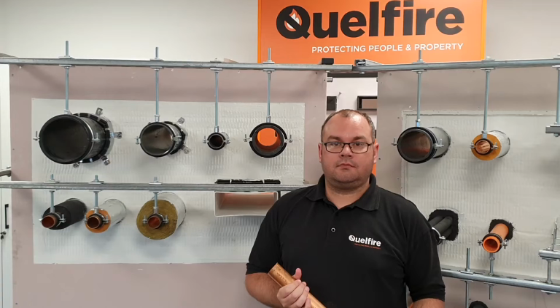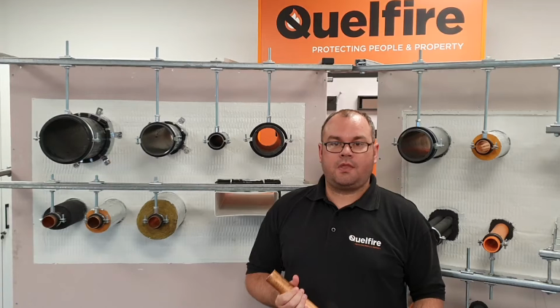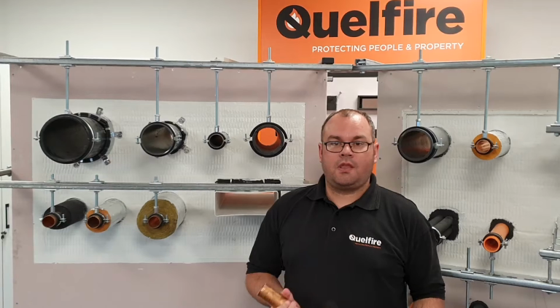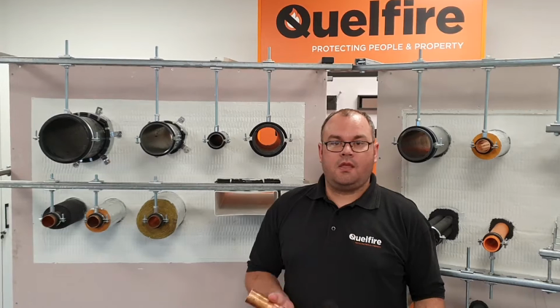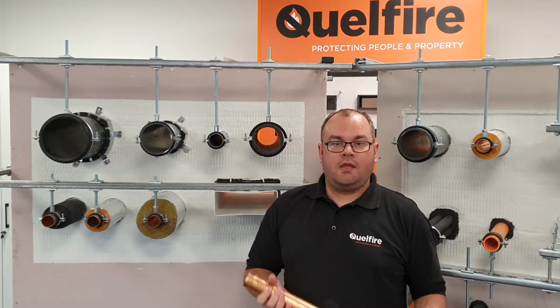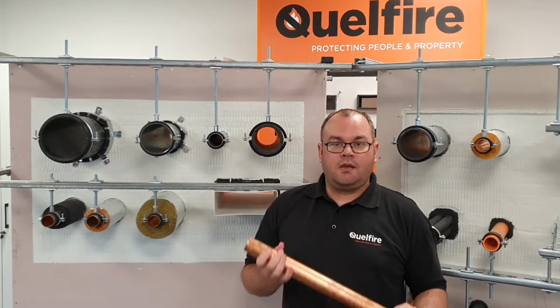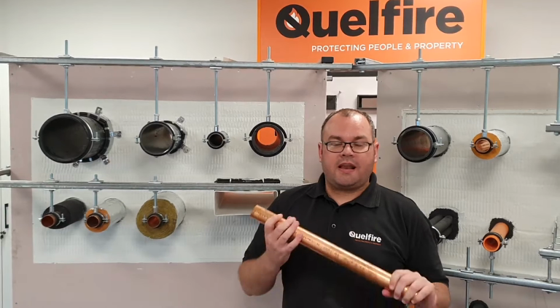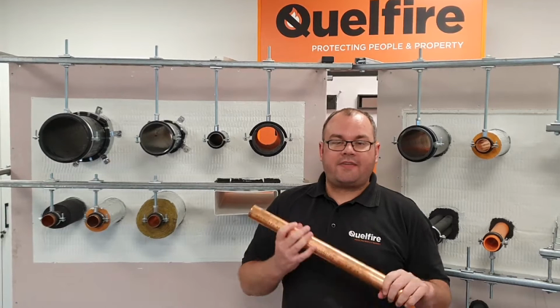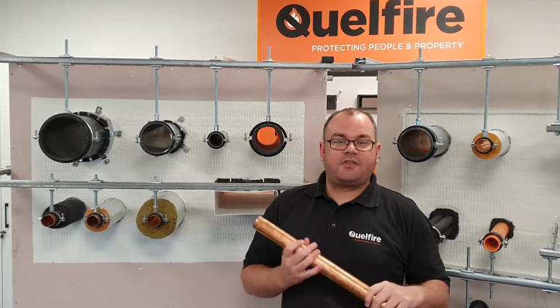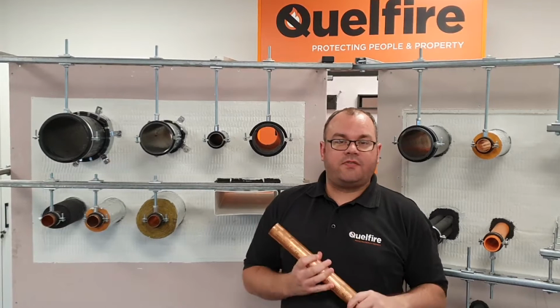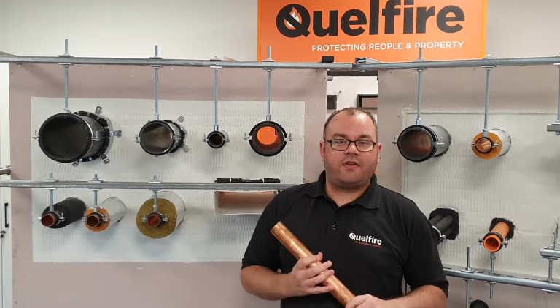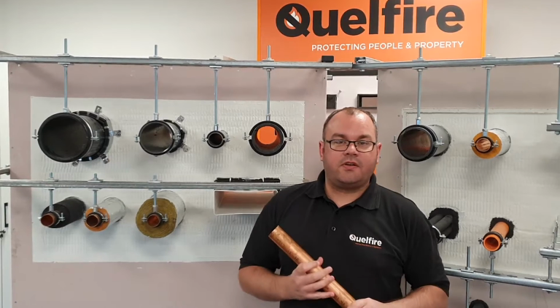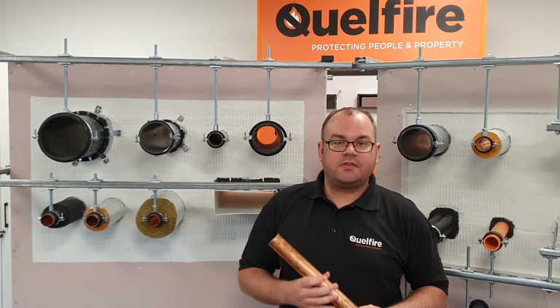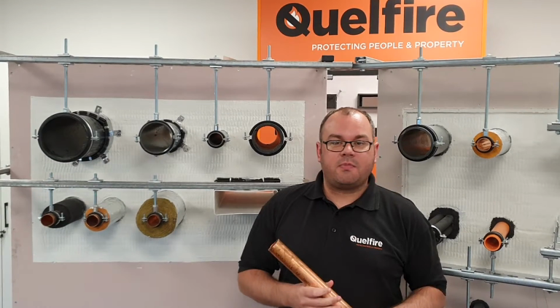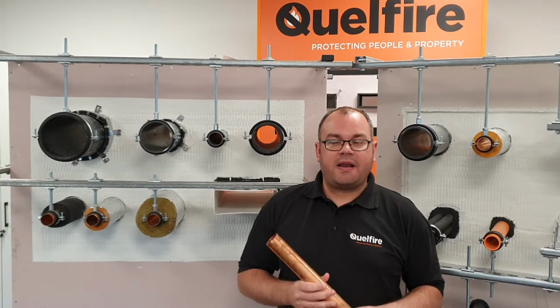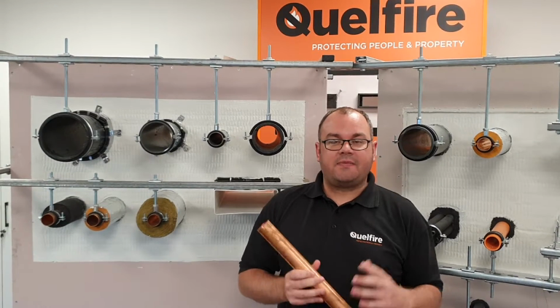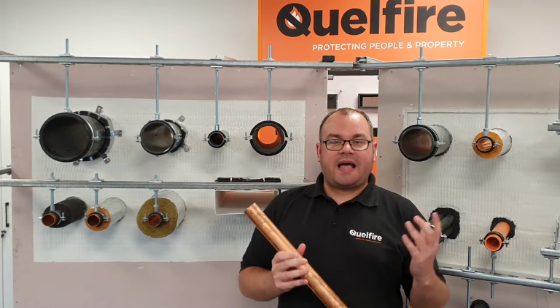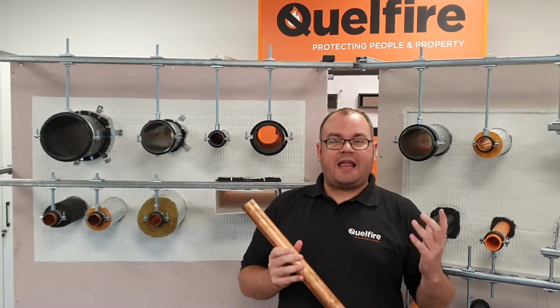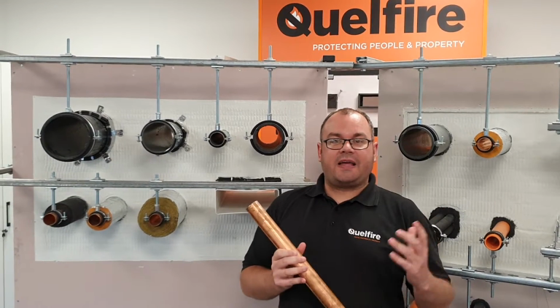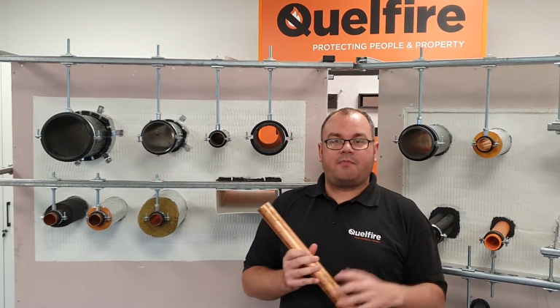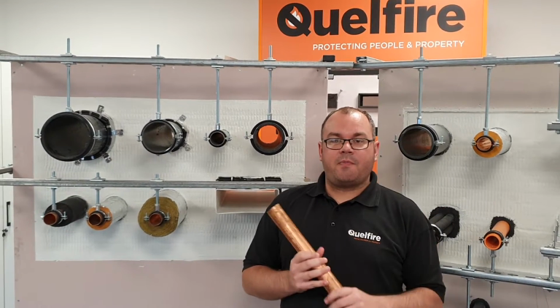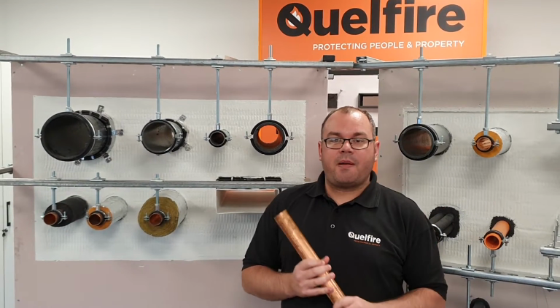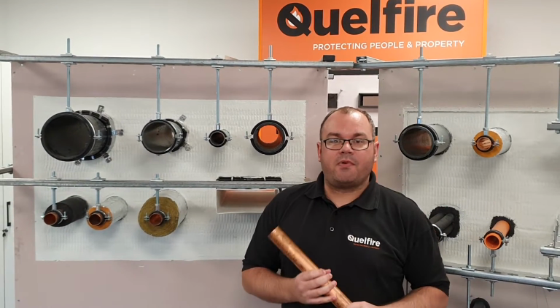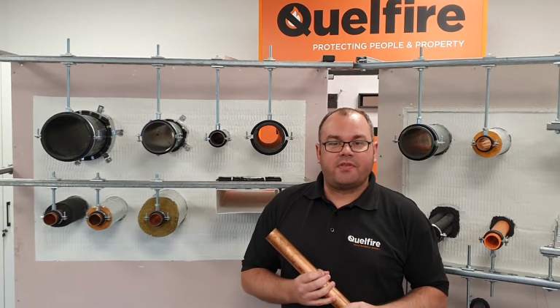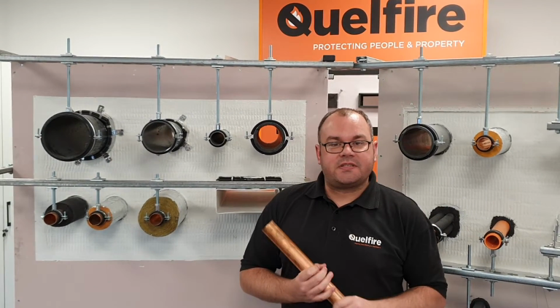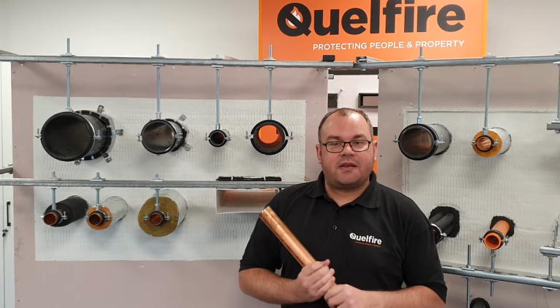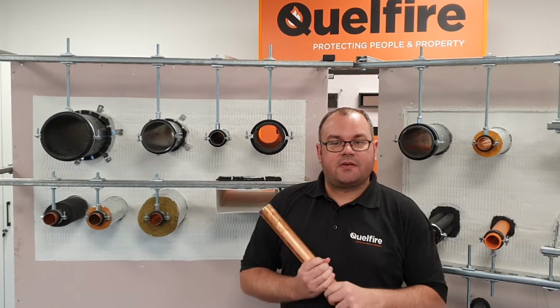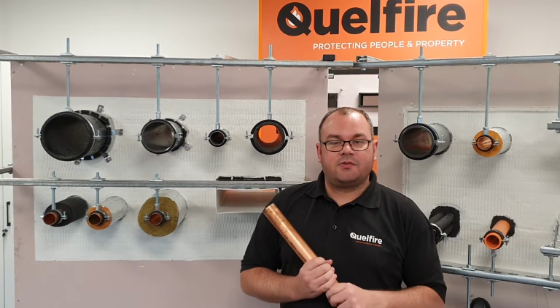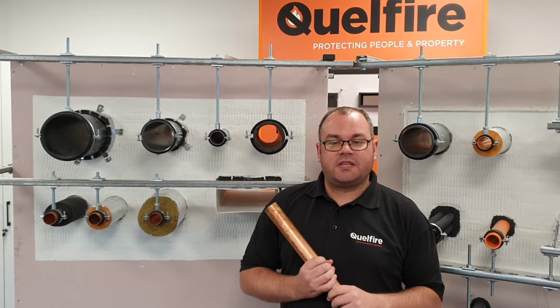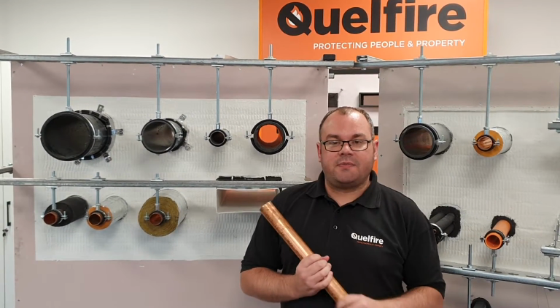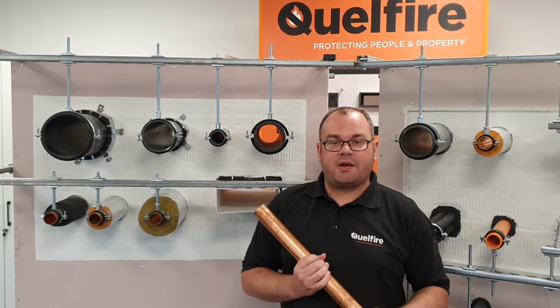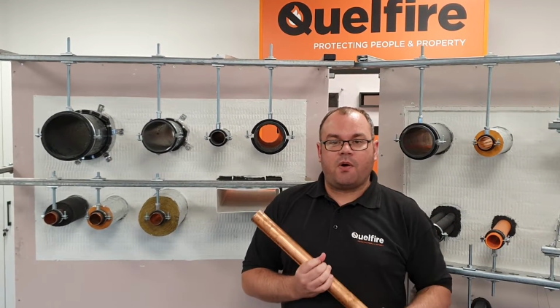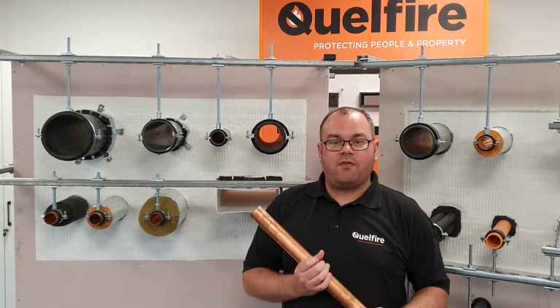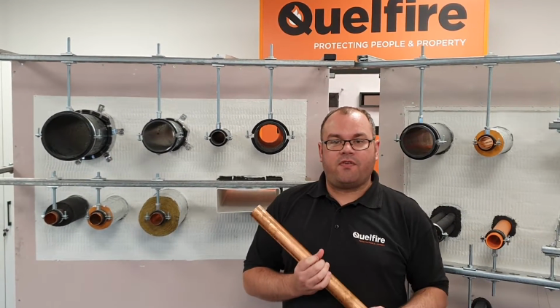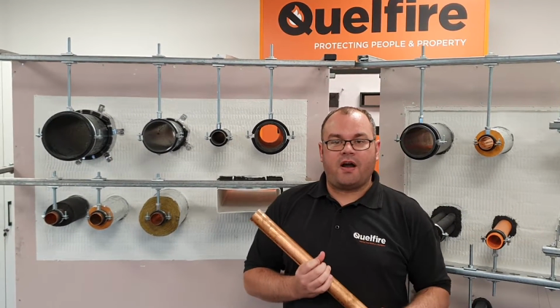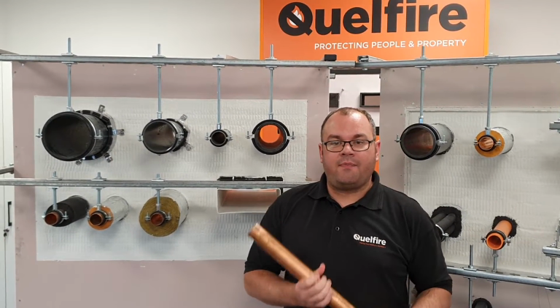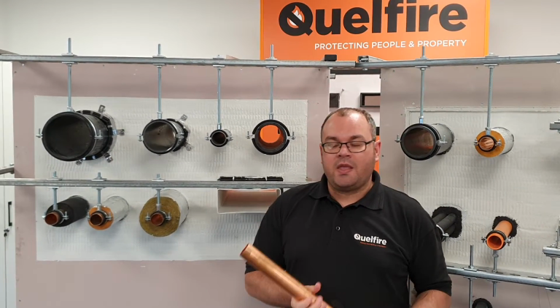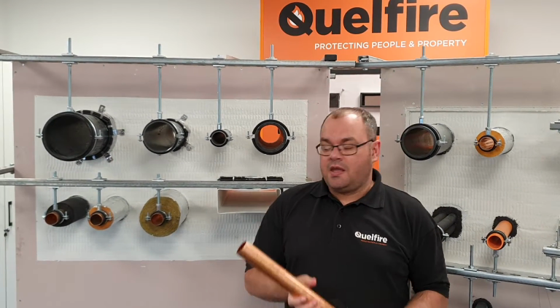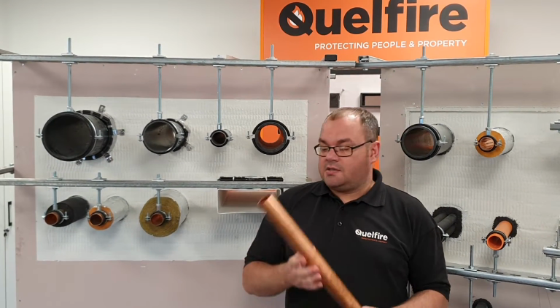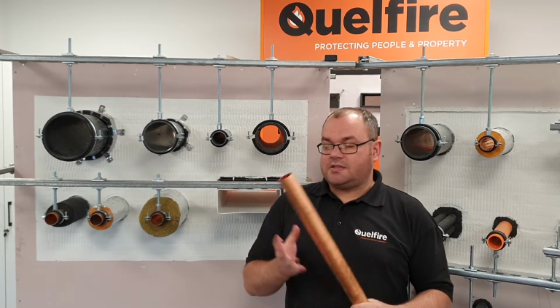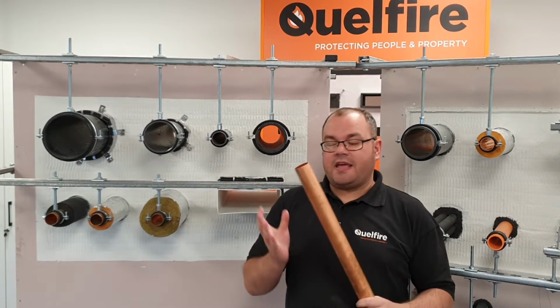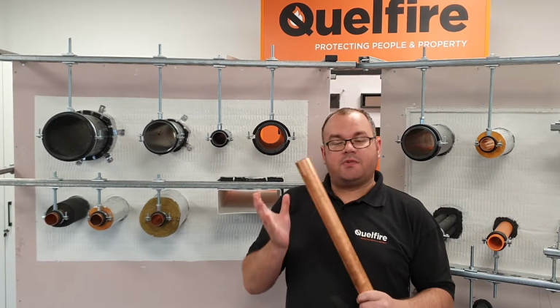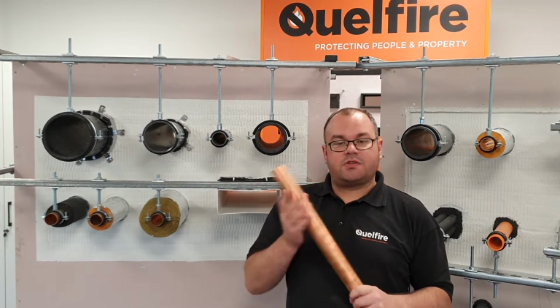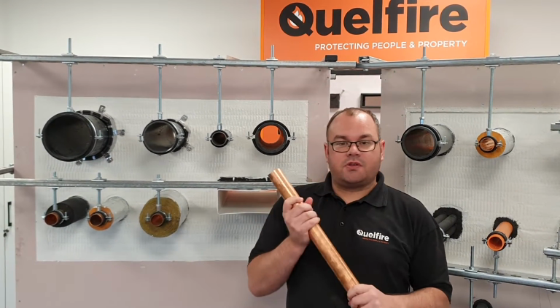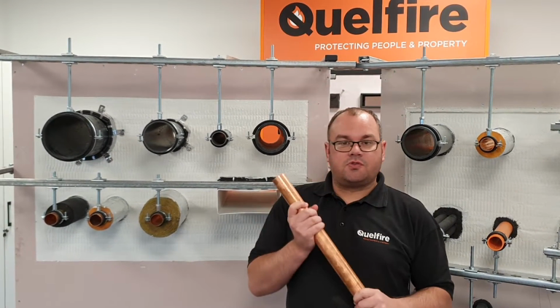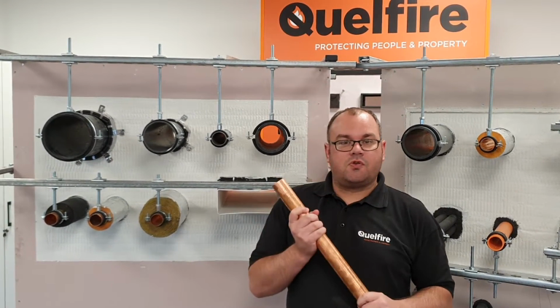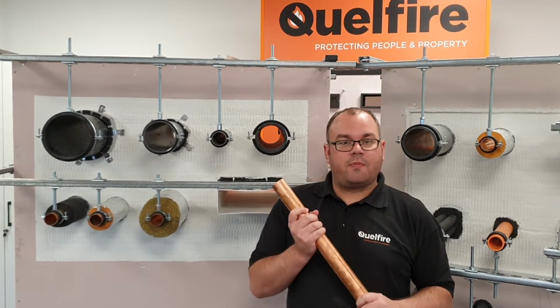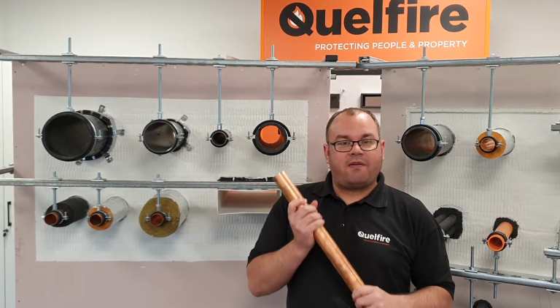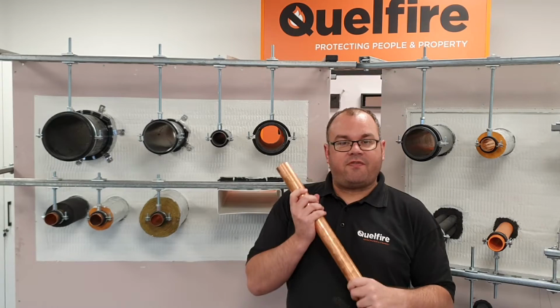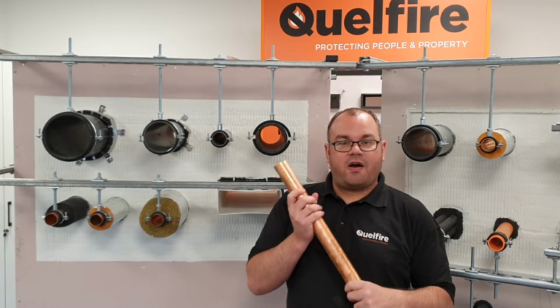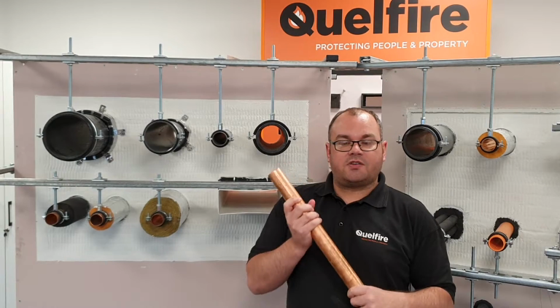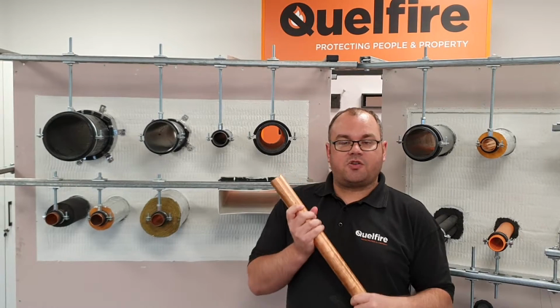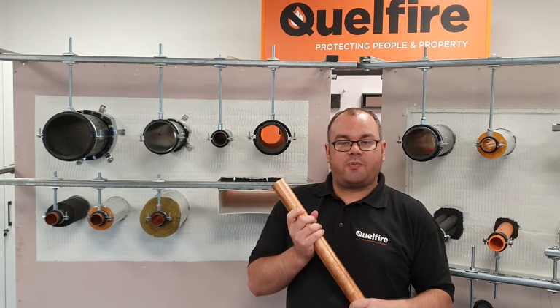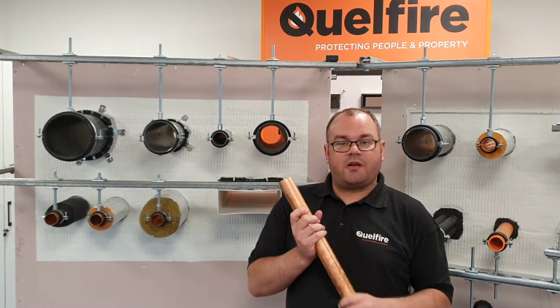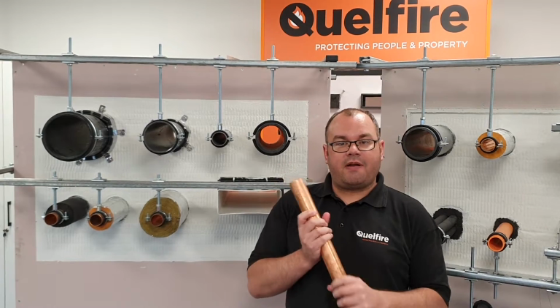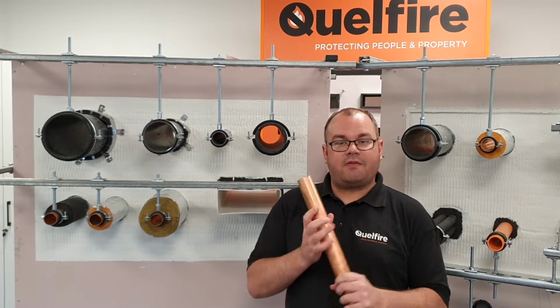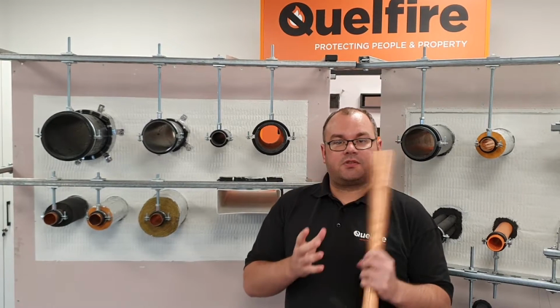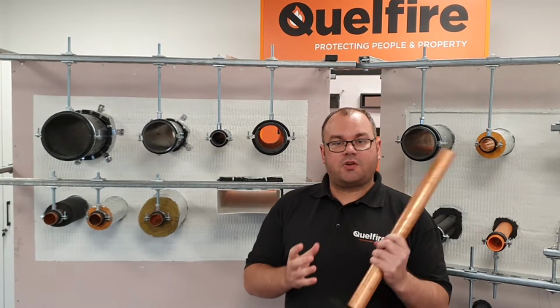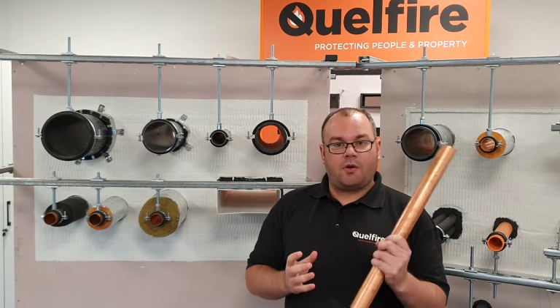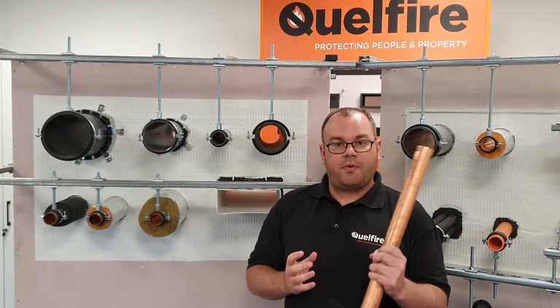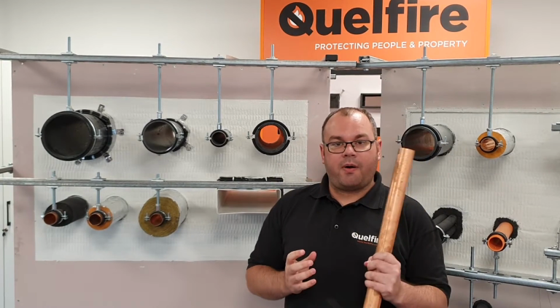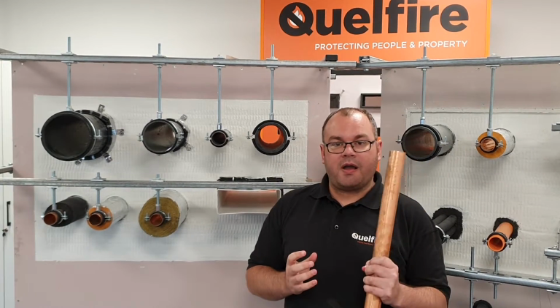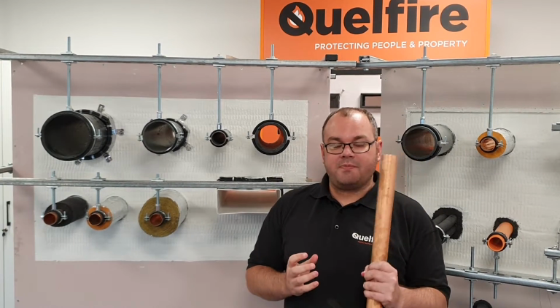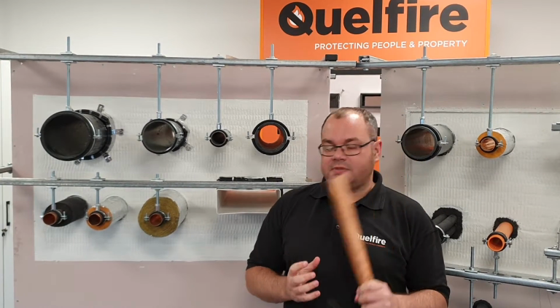Good afternoon viewers. My name is Alec, I'm a member of the technical team at Quellfire. Today we're going to talk about fire stopping around copper pipes.